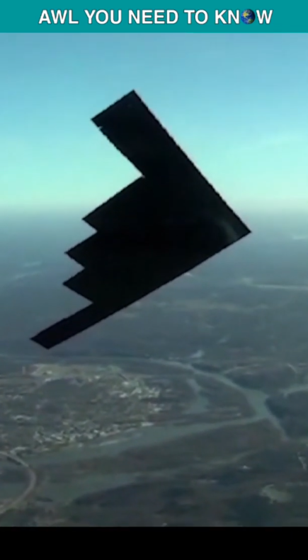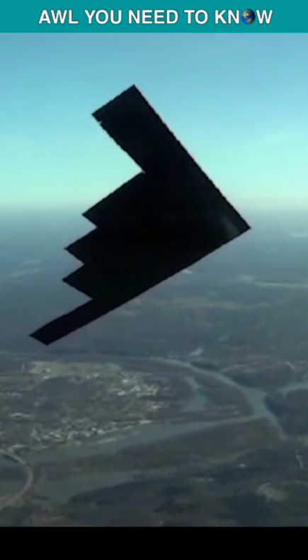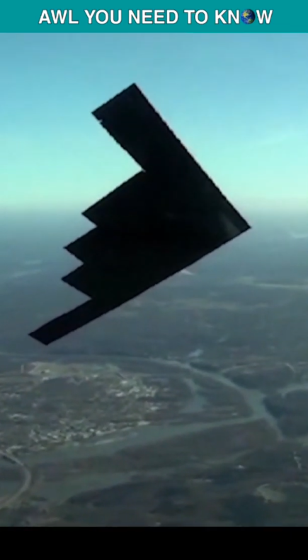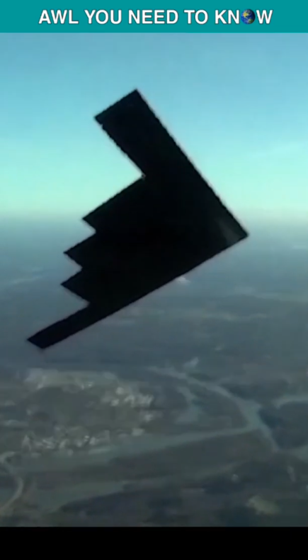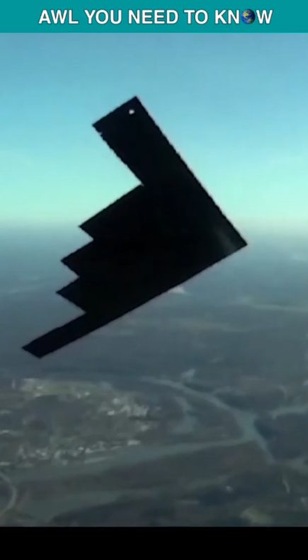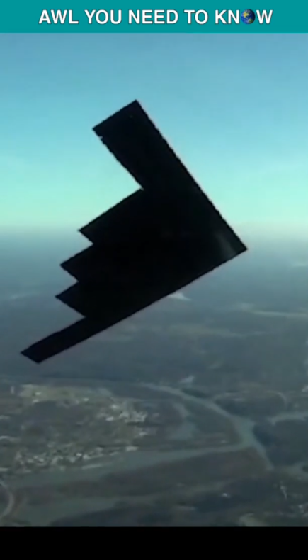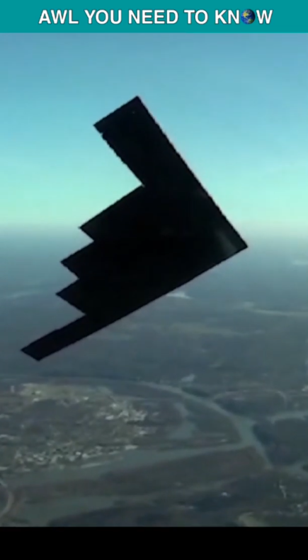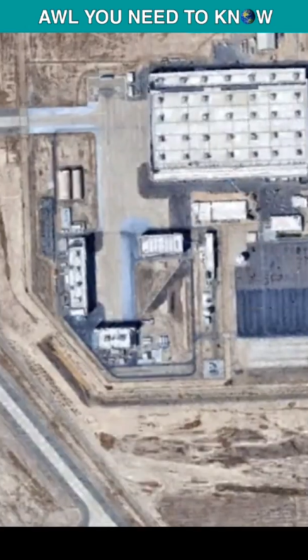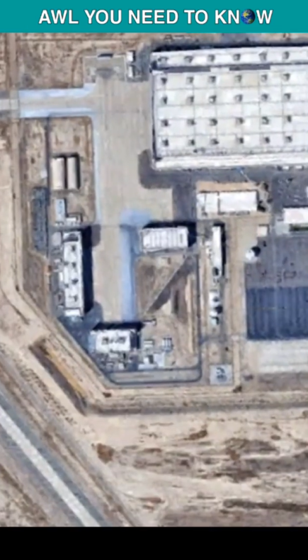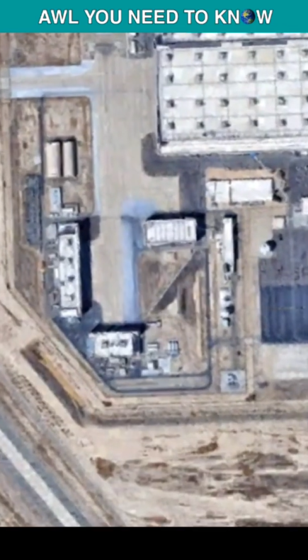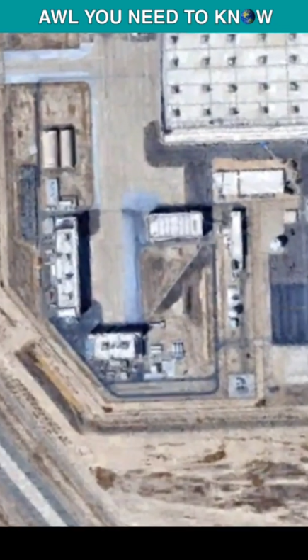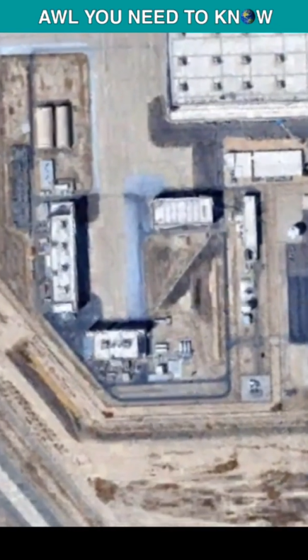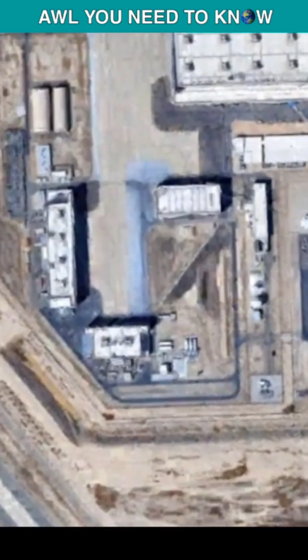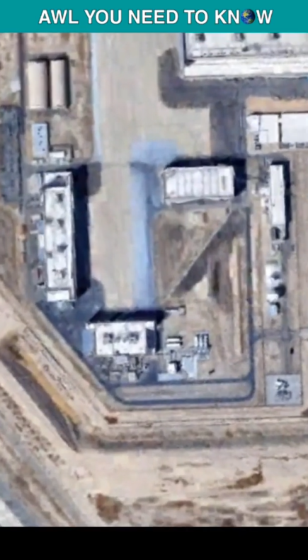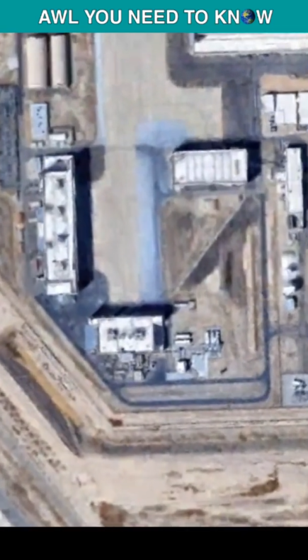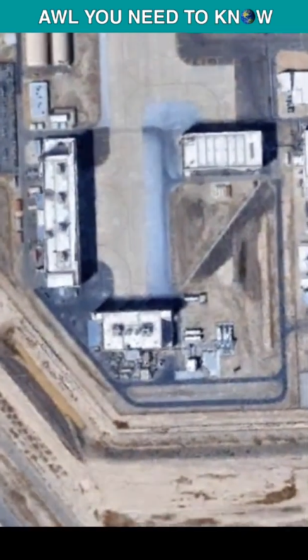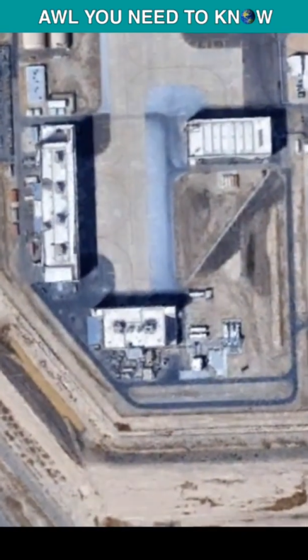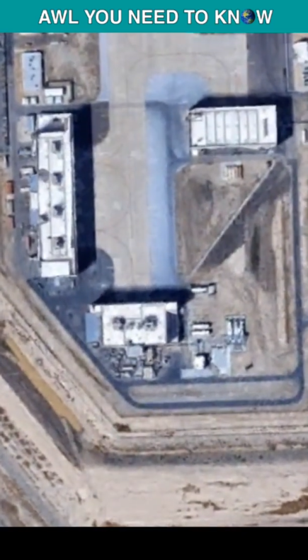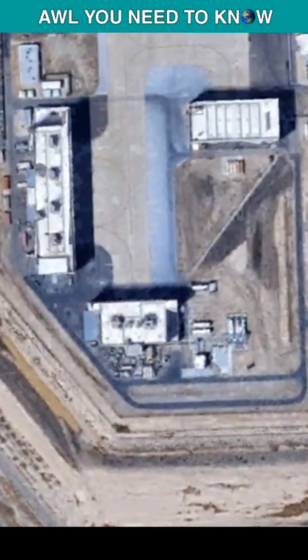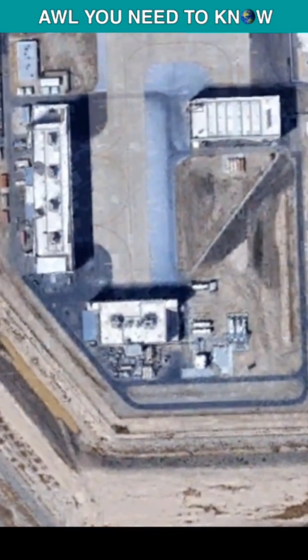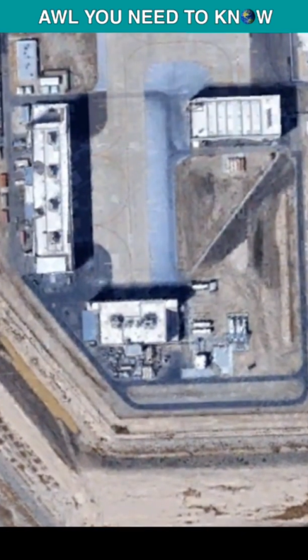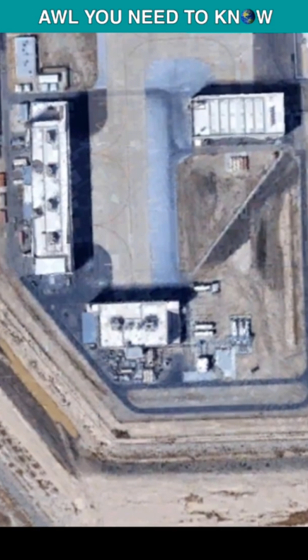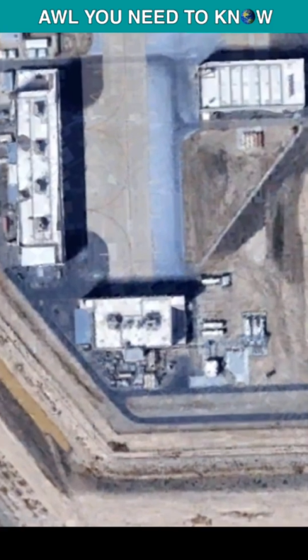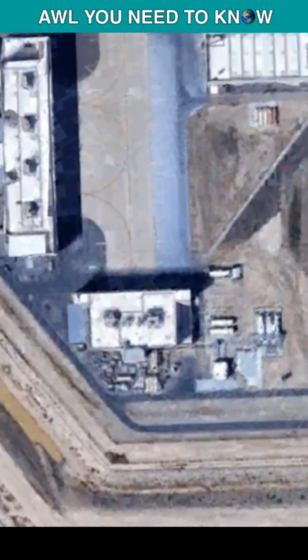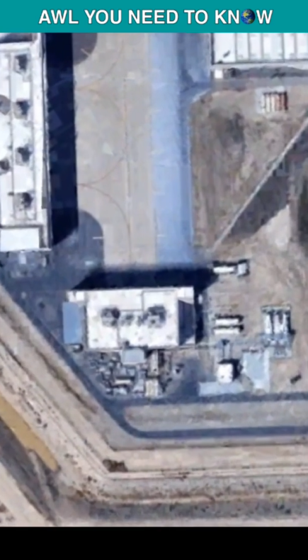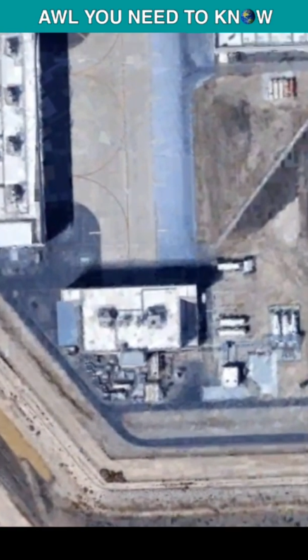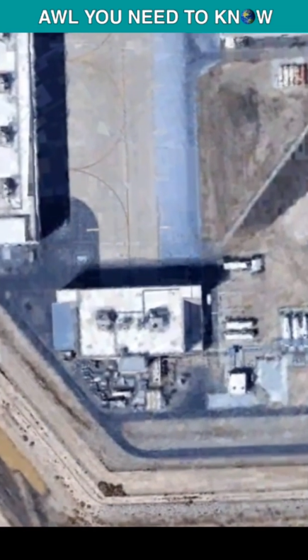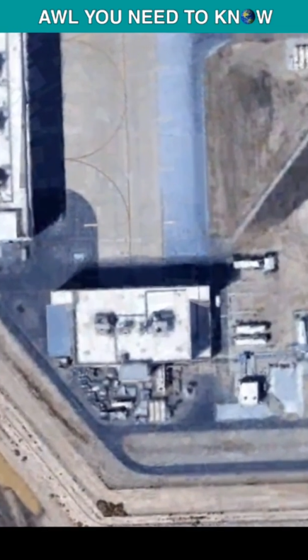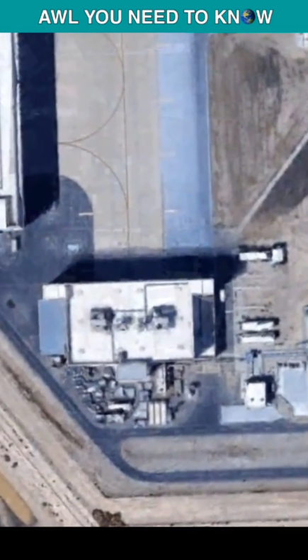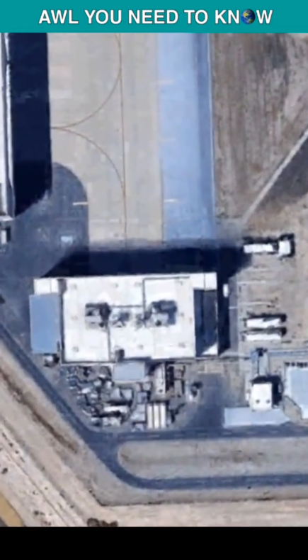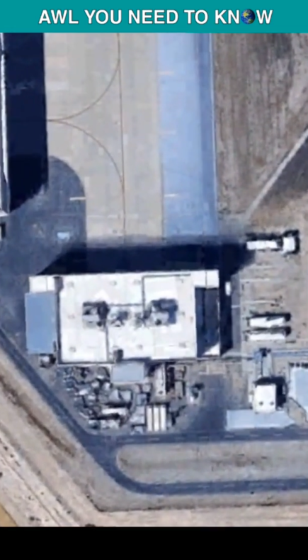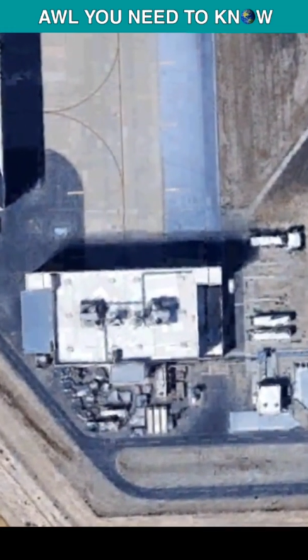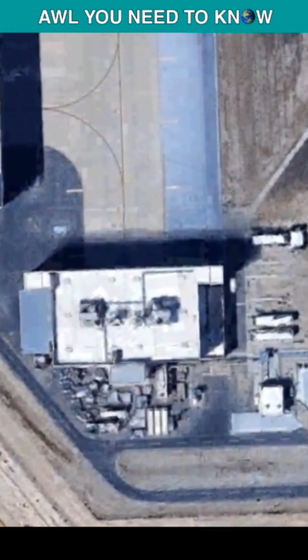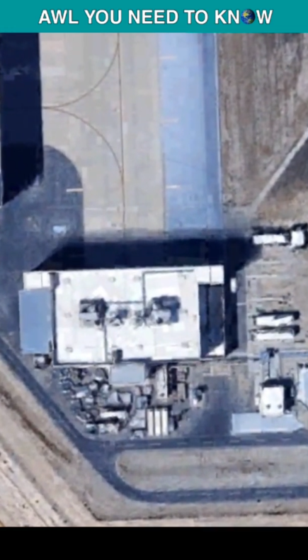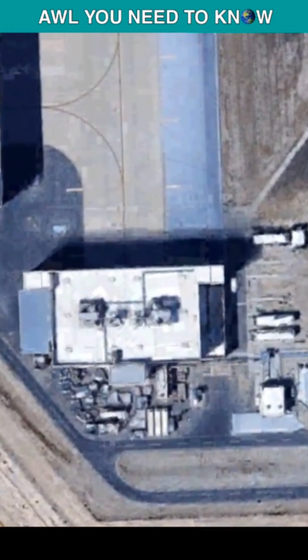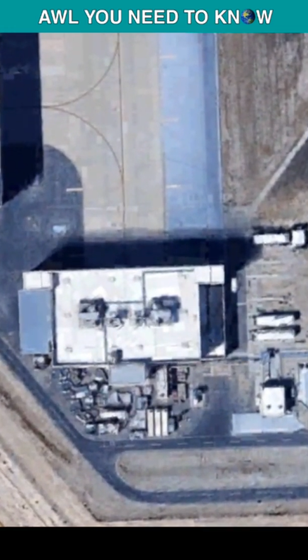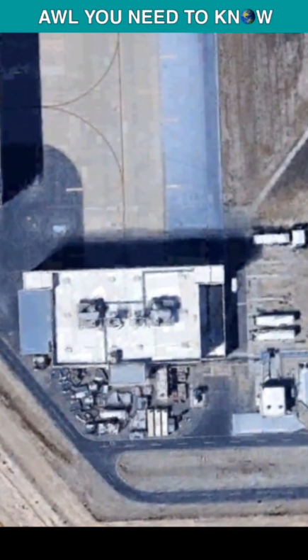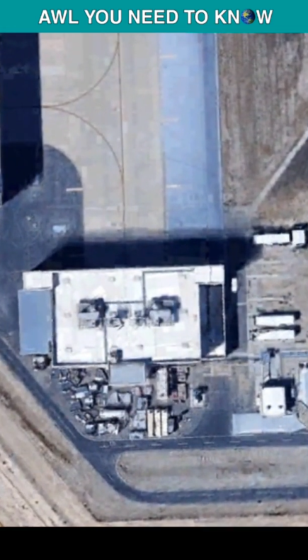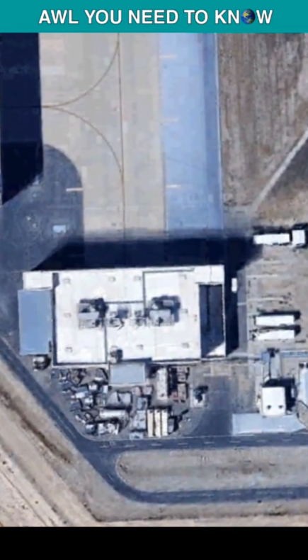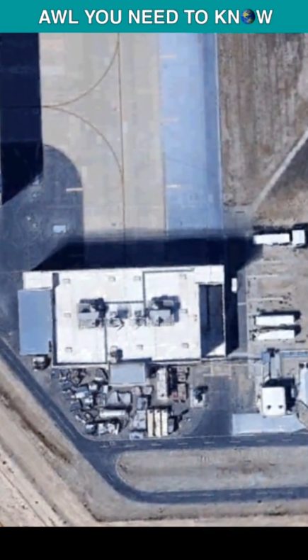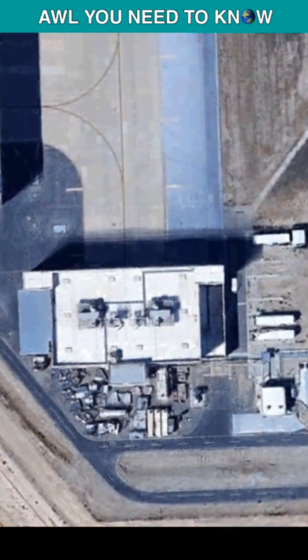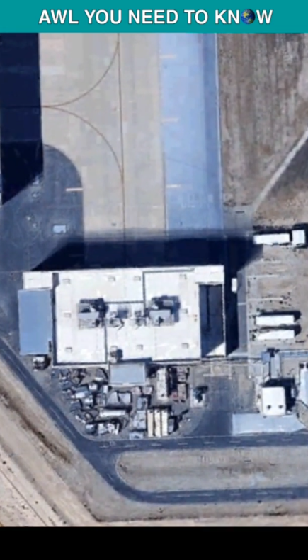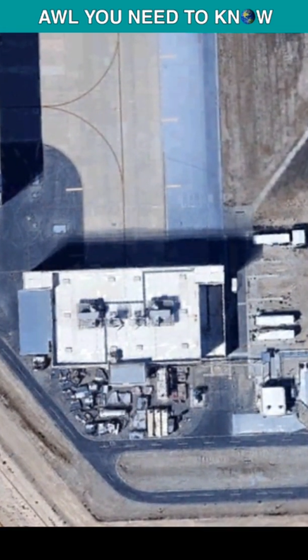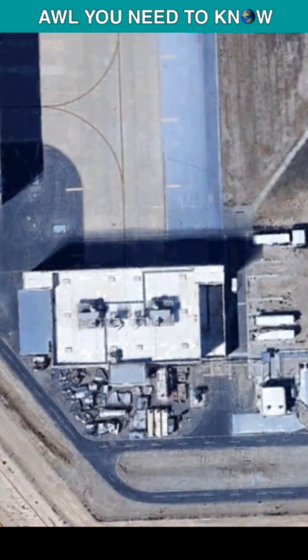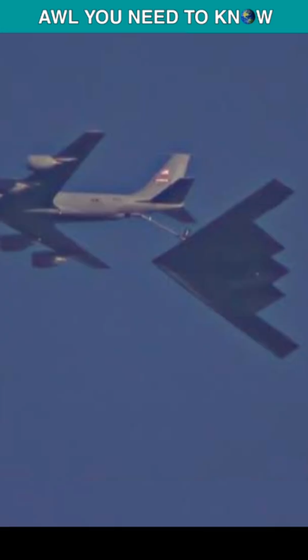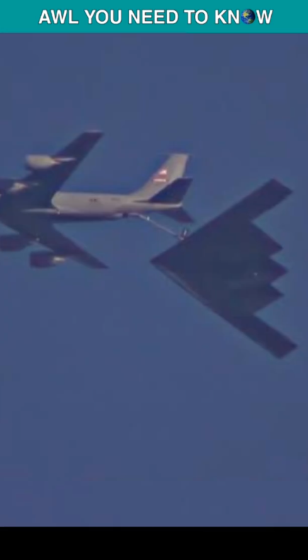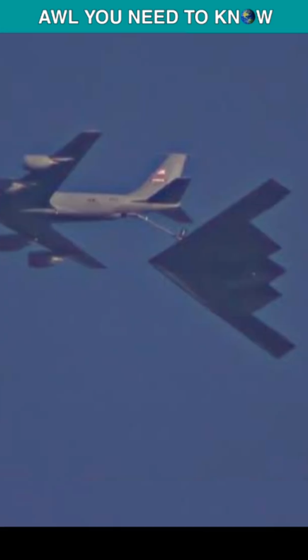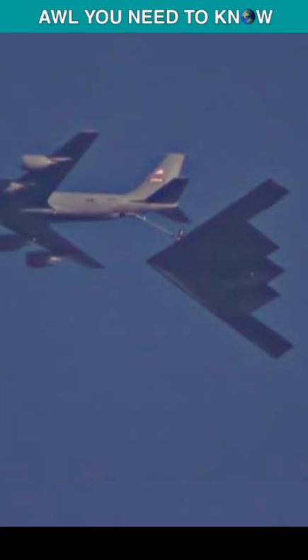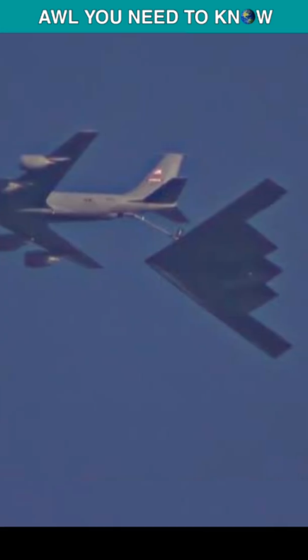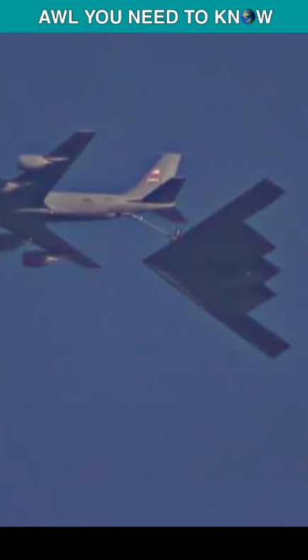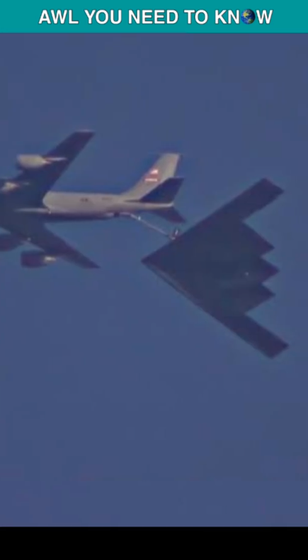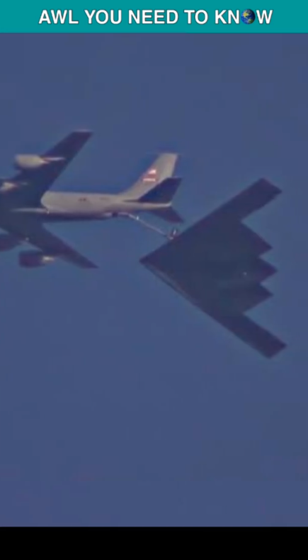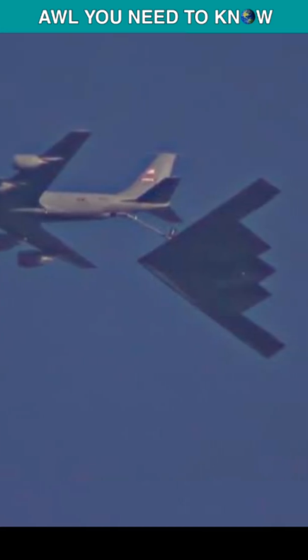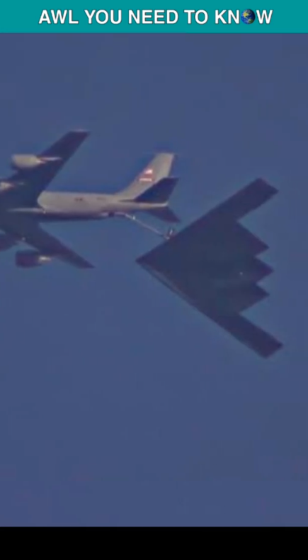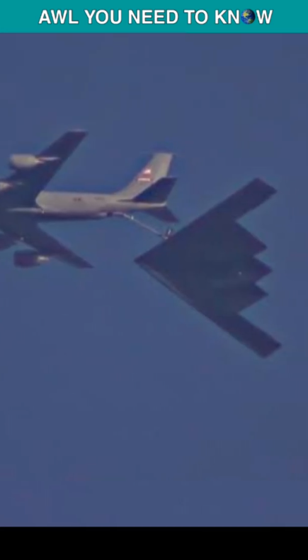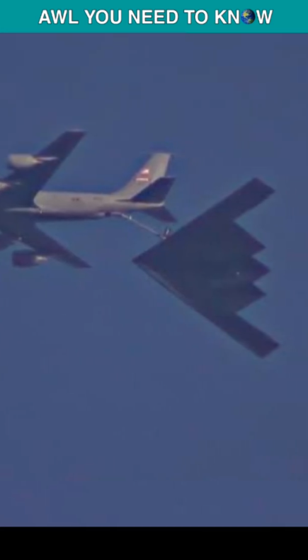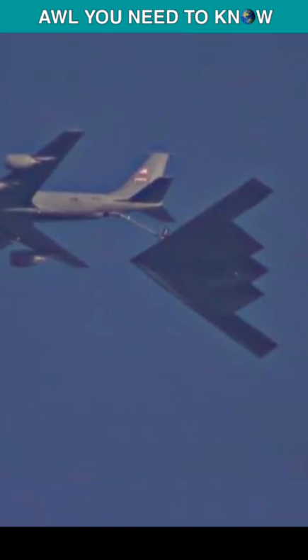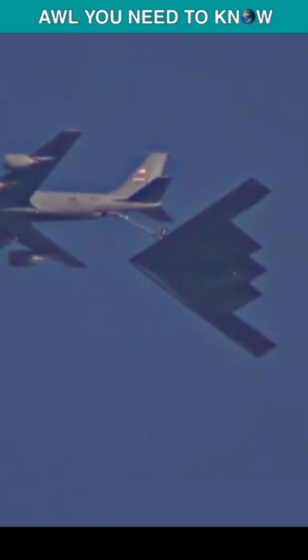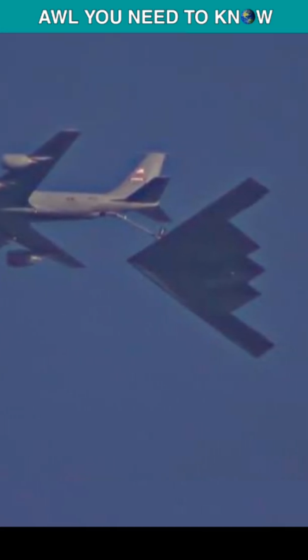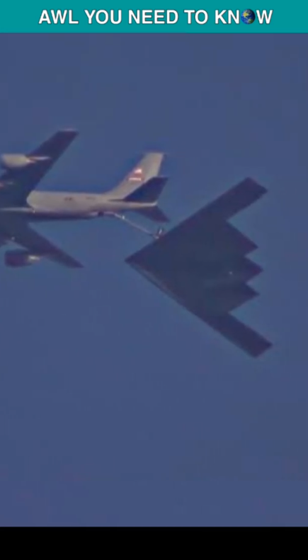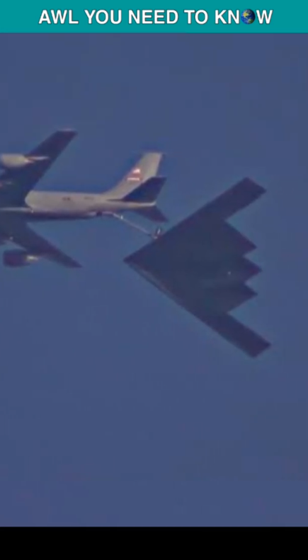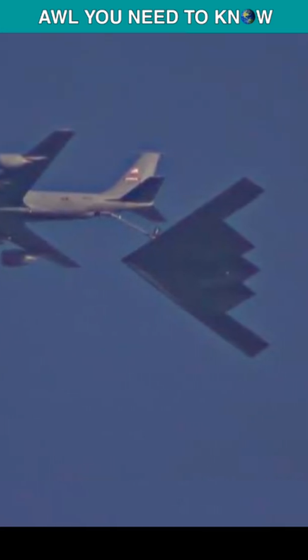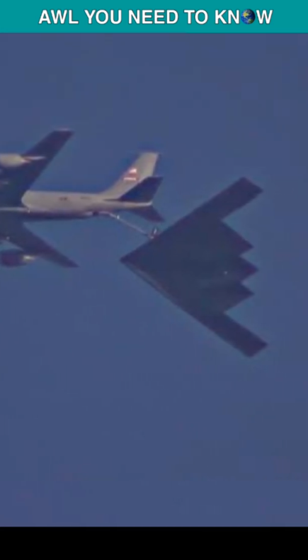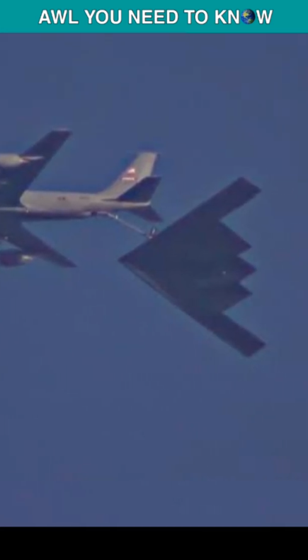Let's now move to the engine run dock. This is a state-of-the-art and stealthy facility built to run the engines and do all the checks on the bomber.